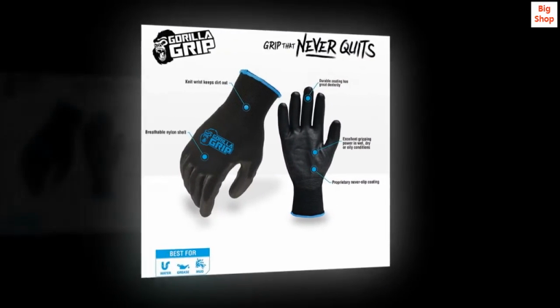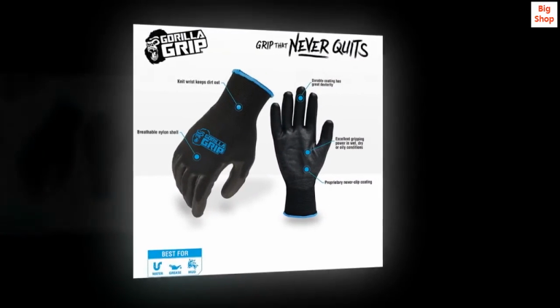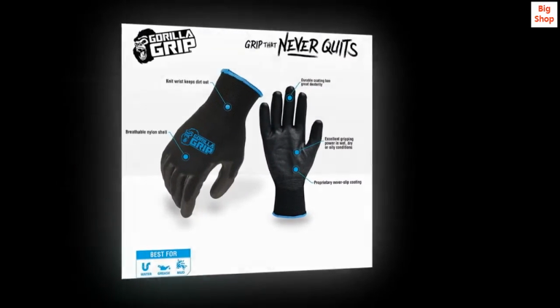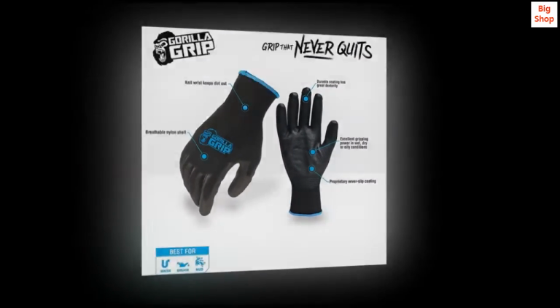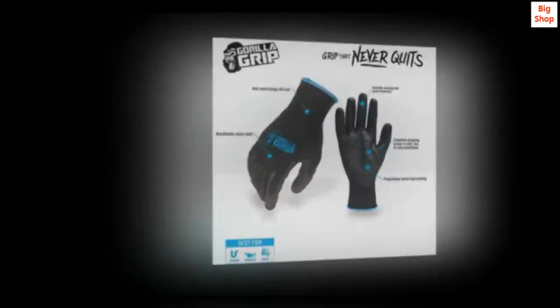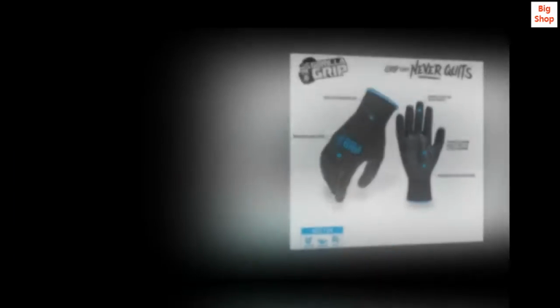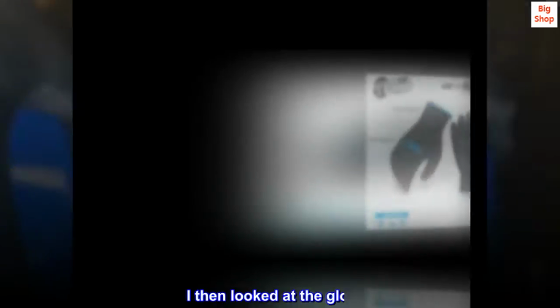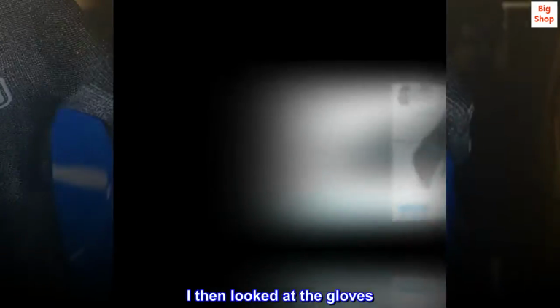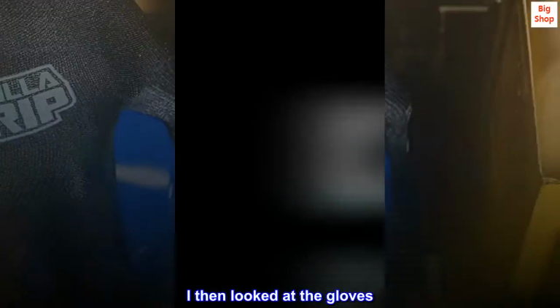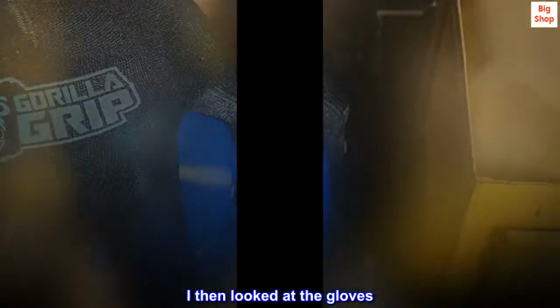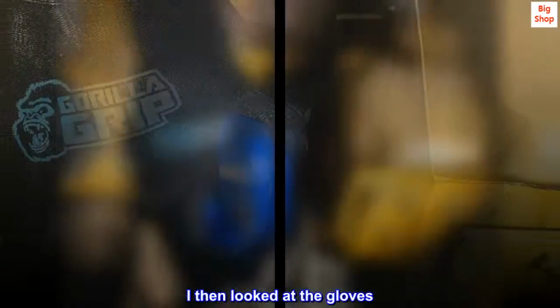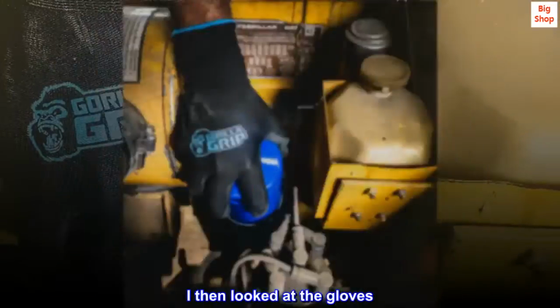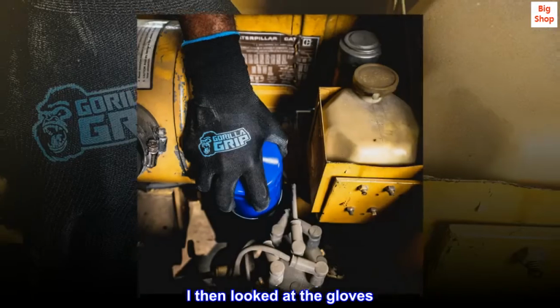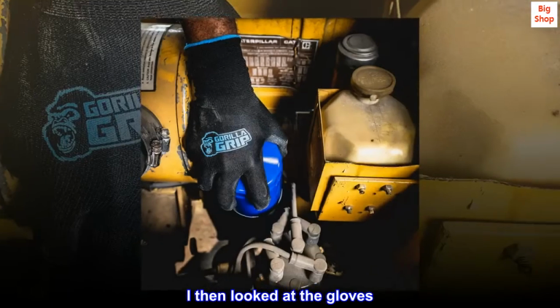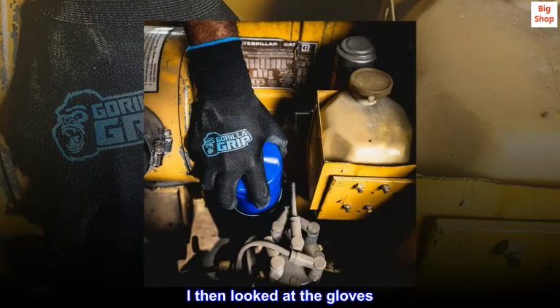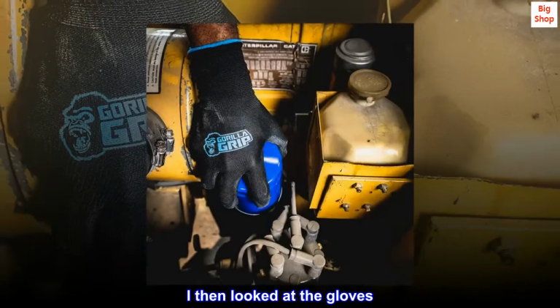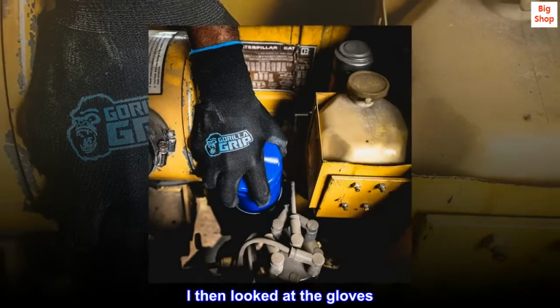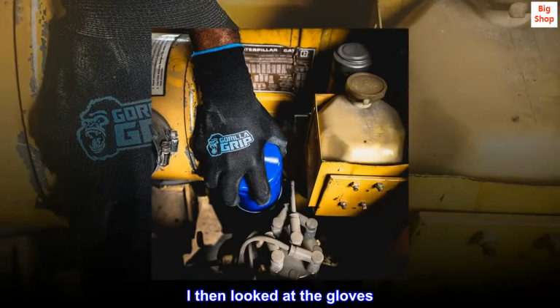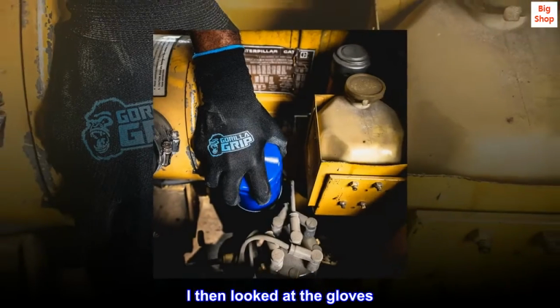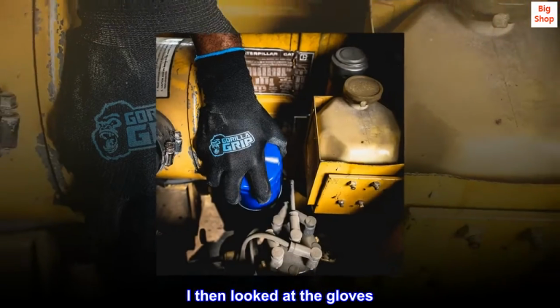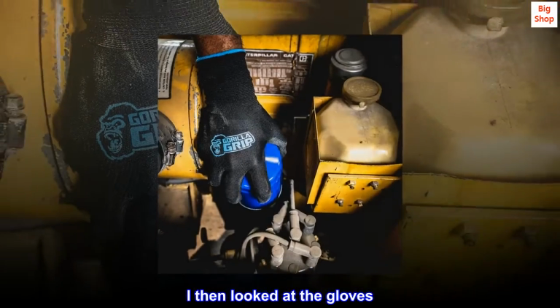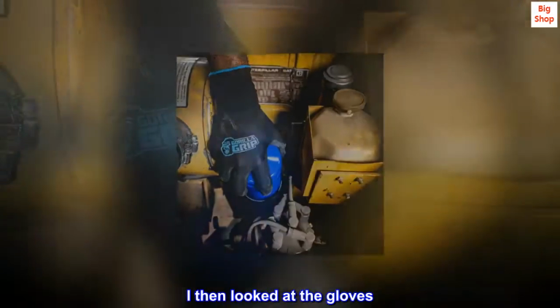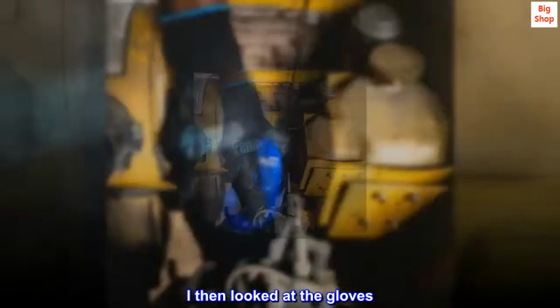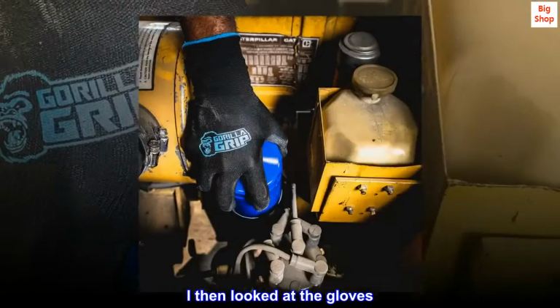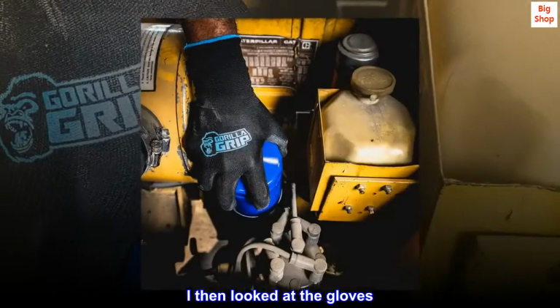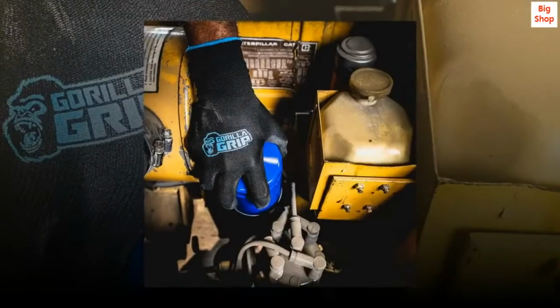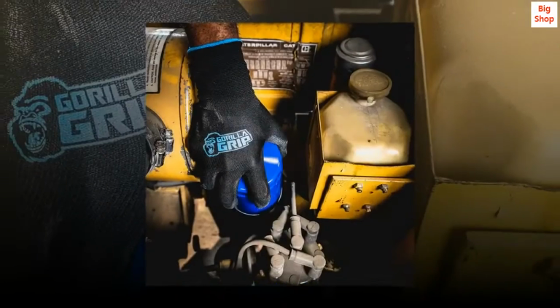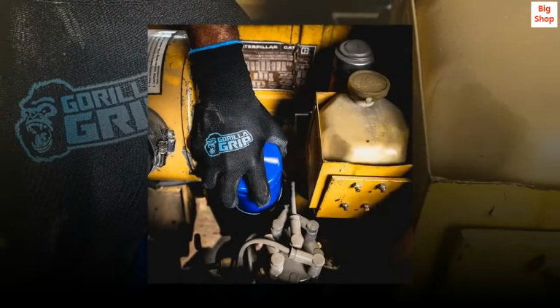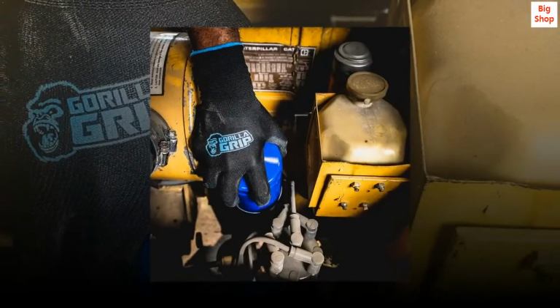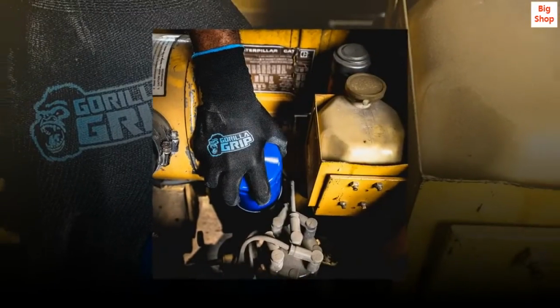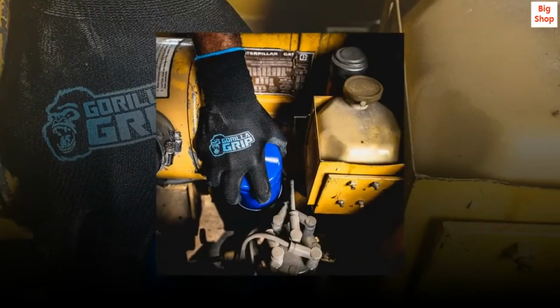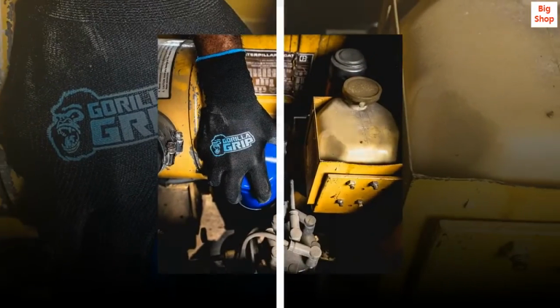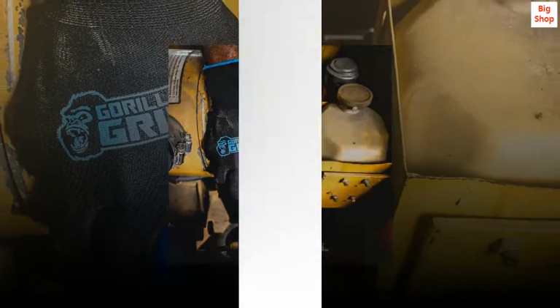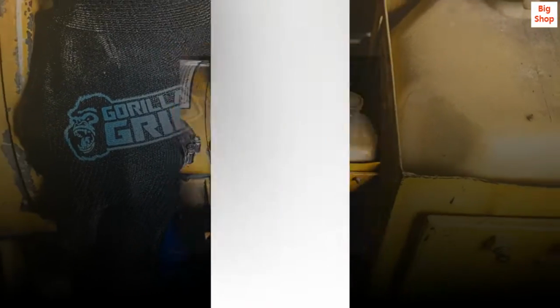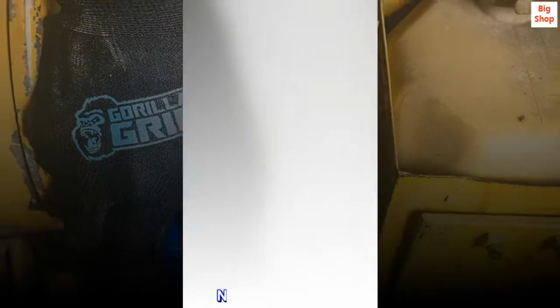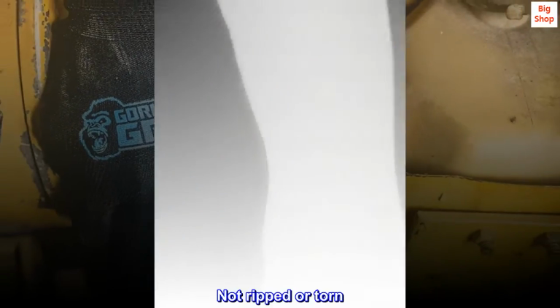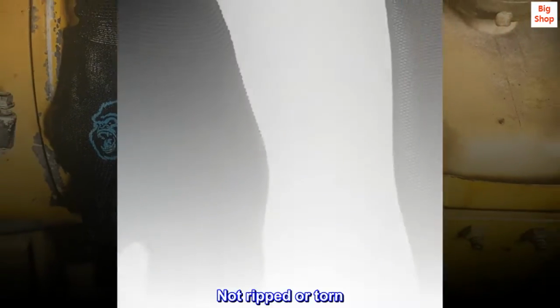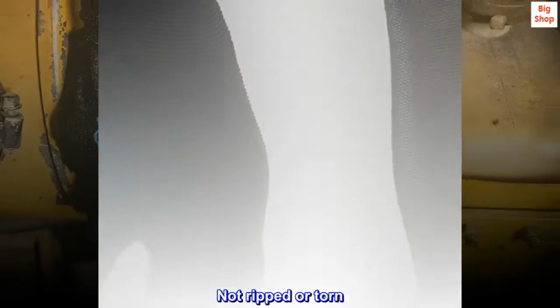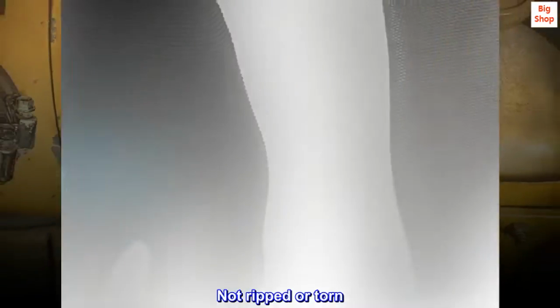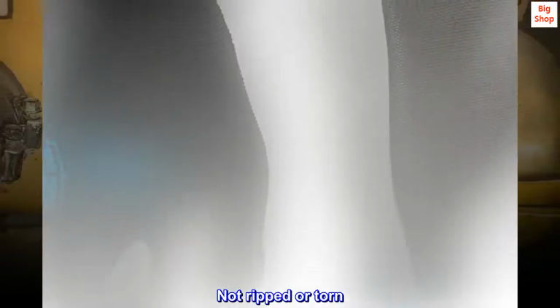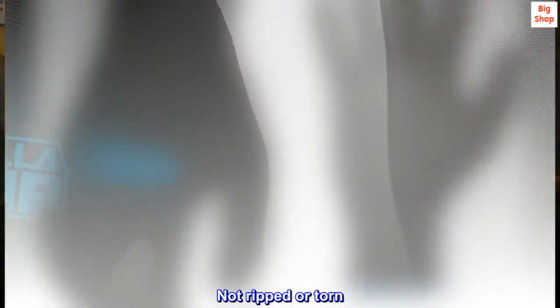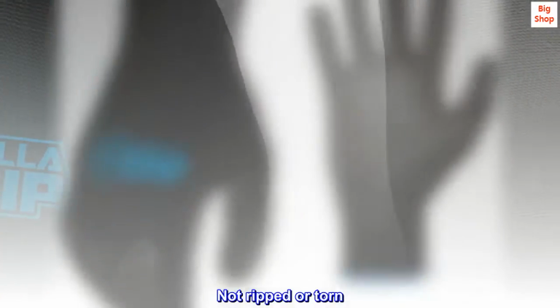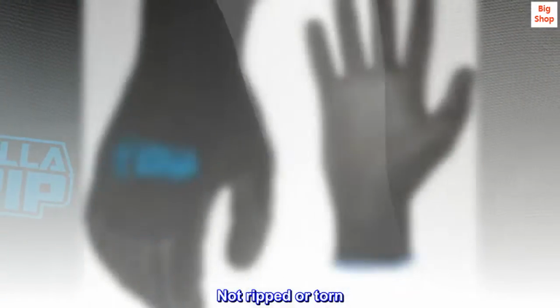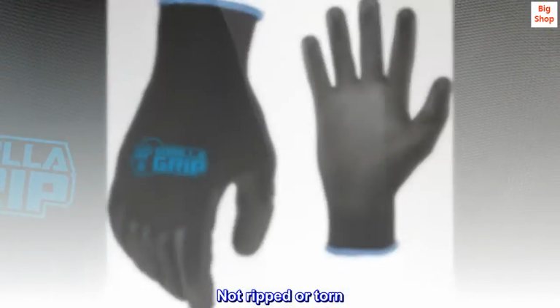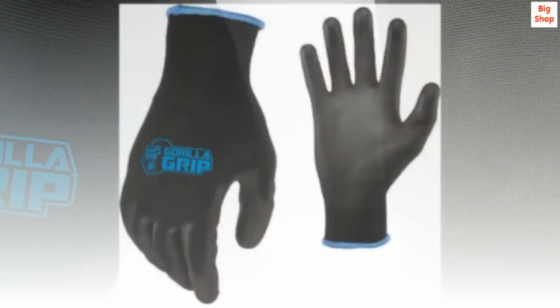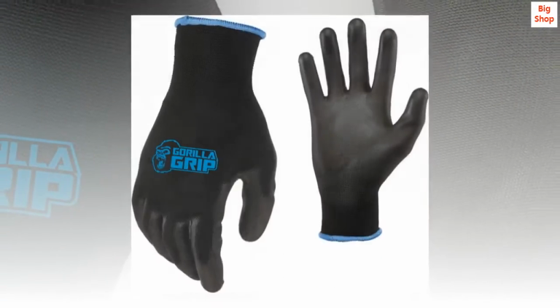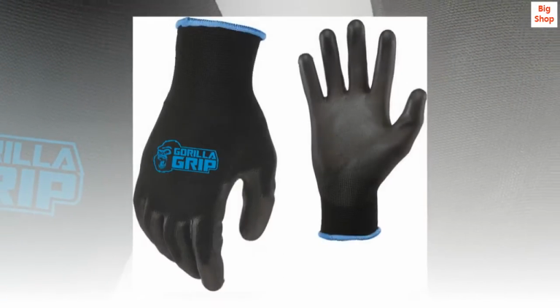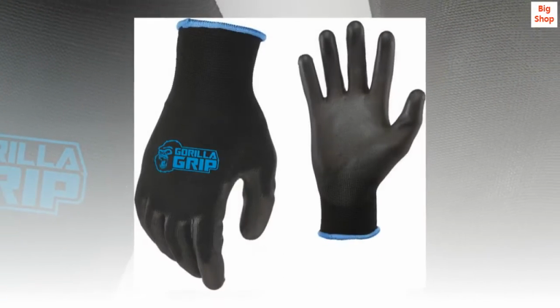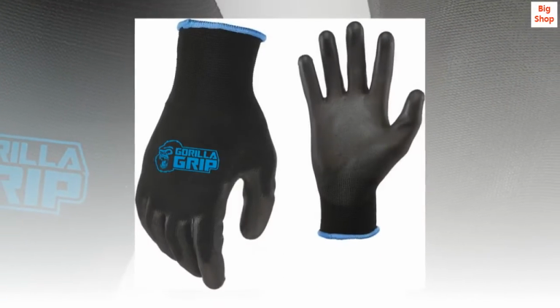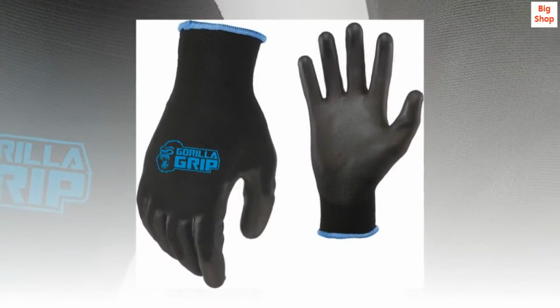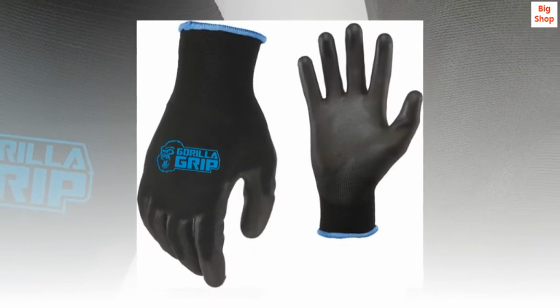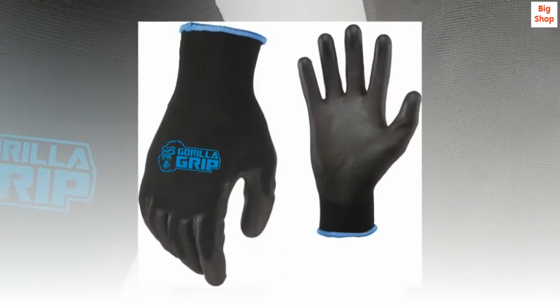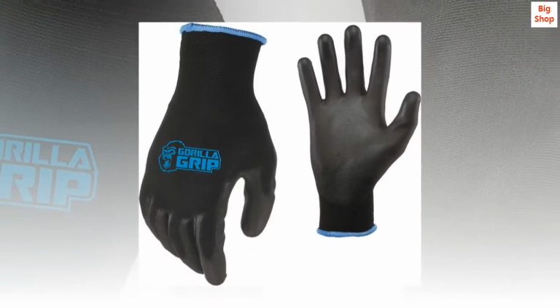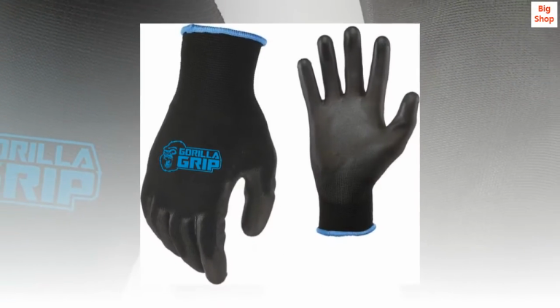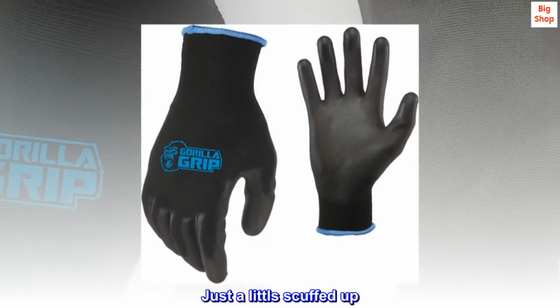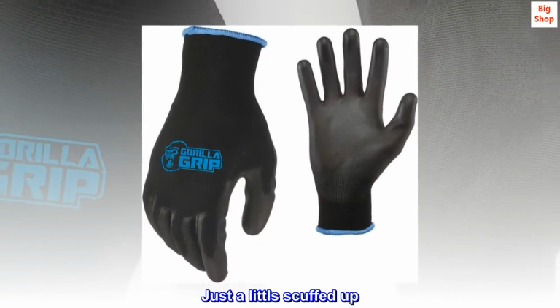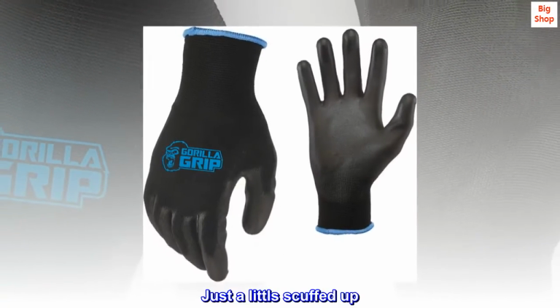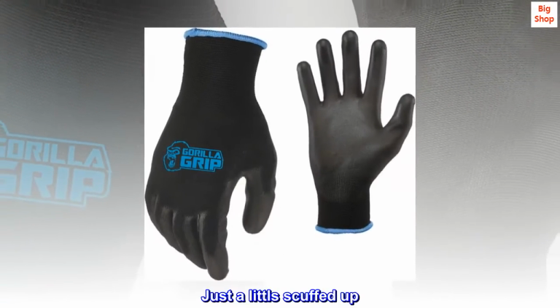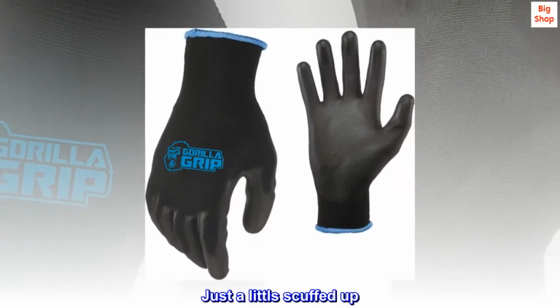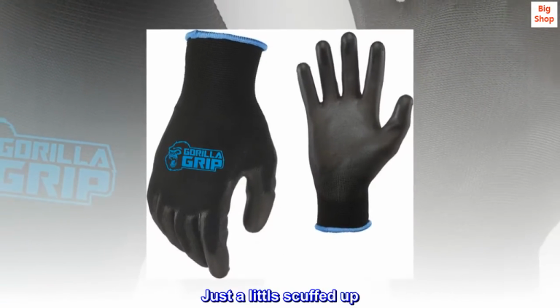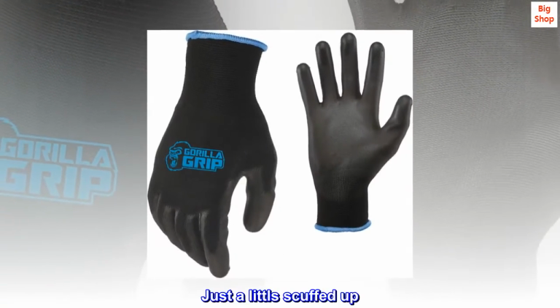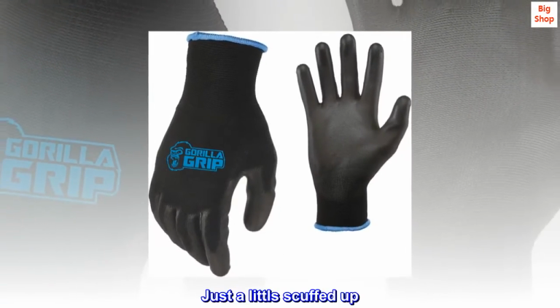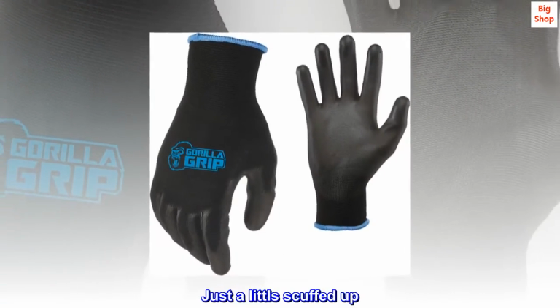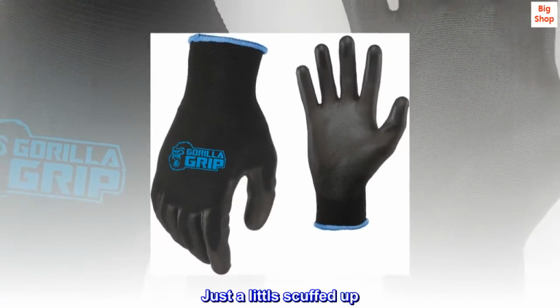I then looked at the gloves. Not ripped or torn. Just a little scuffed up.